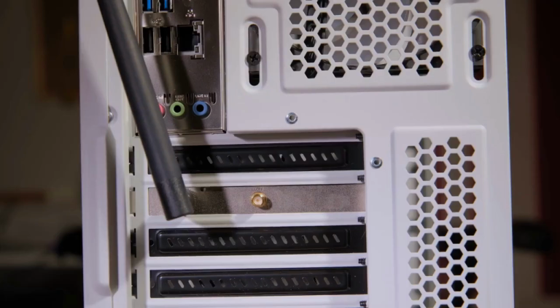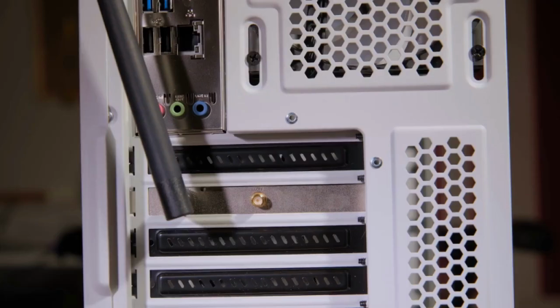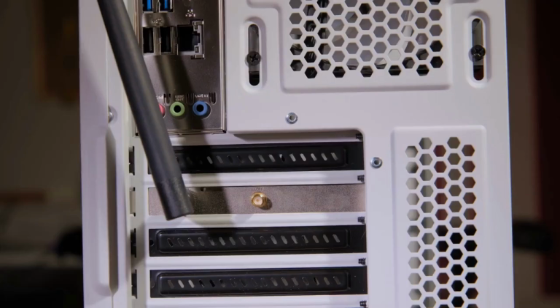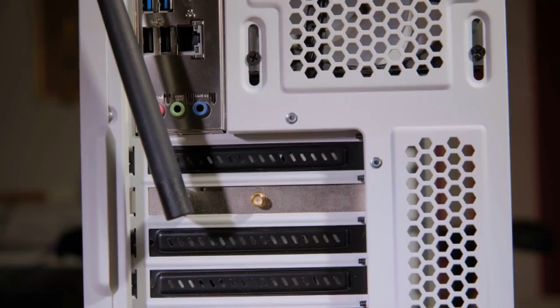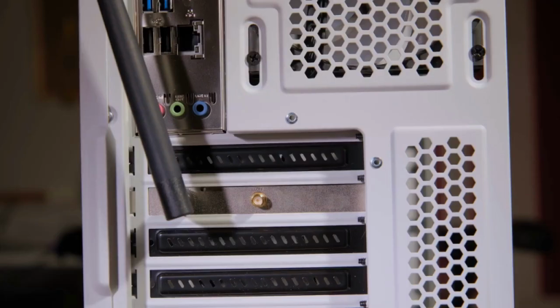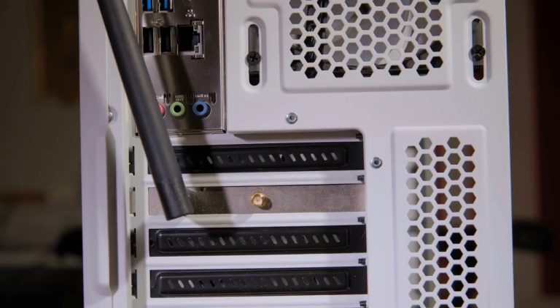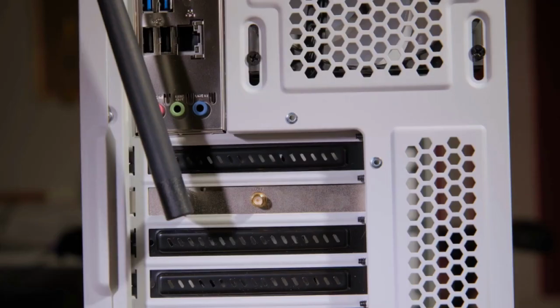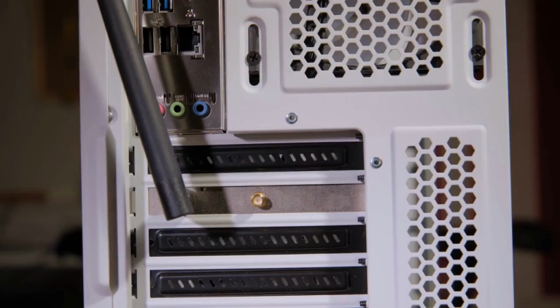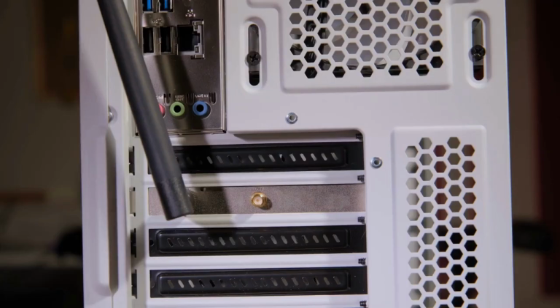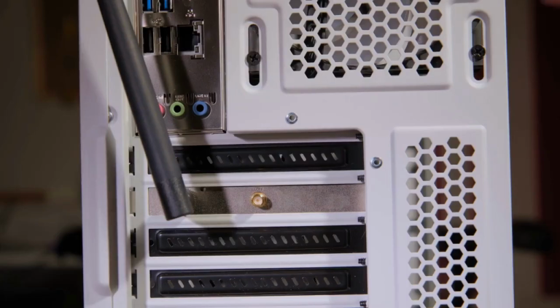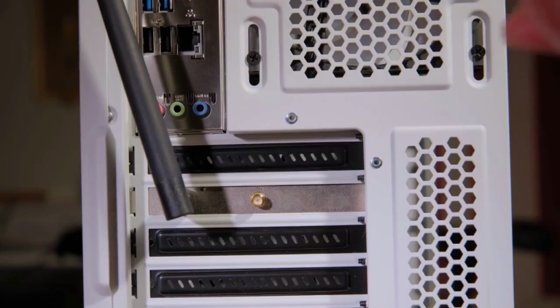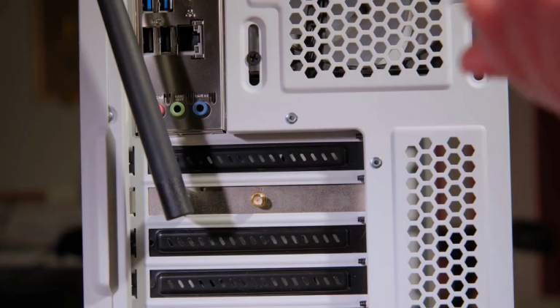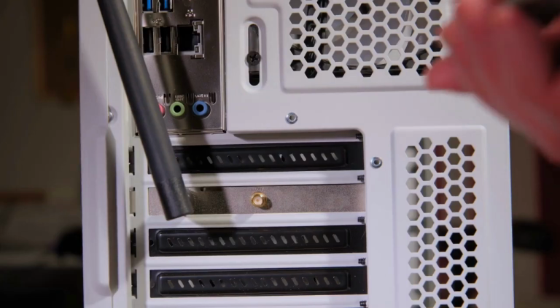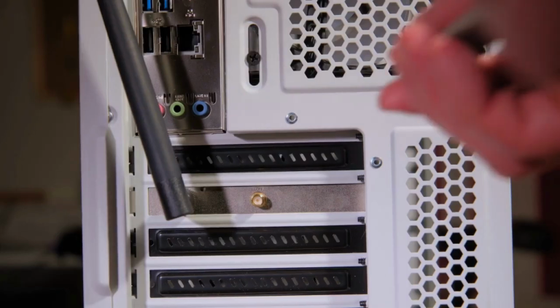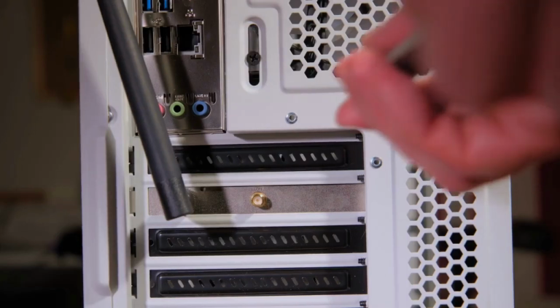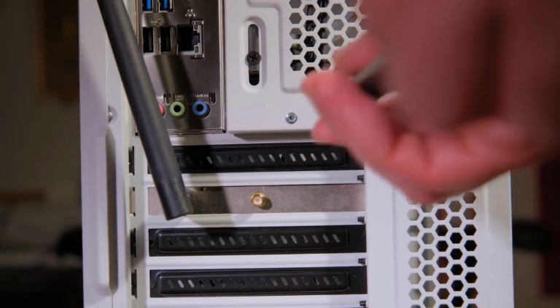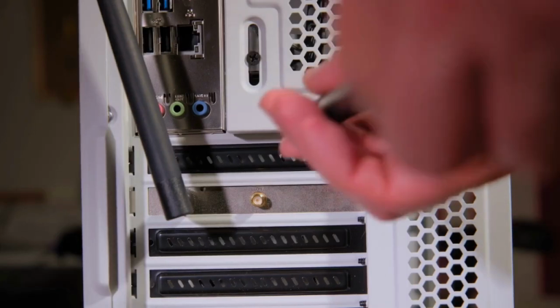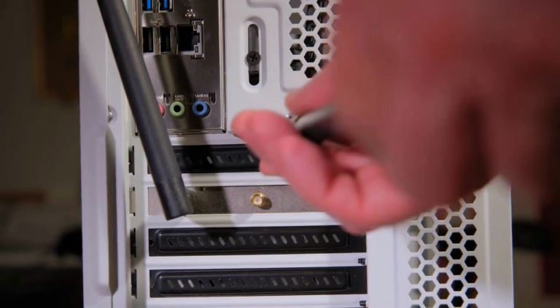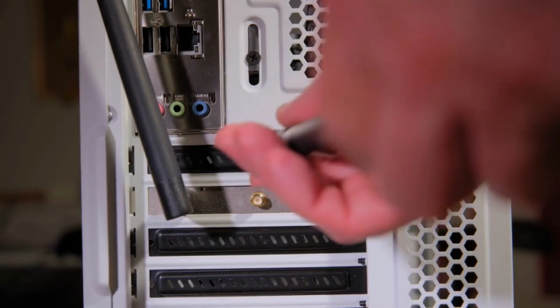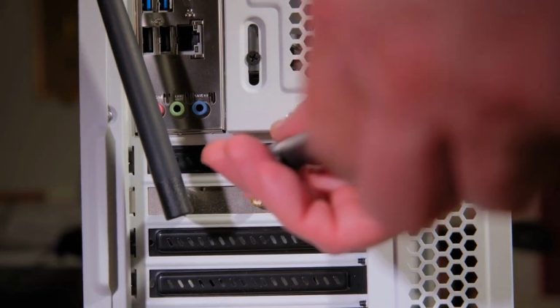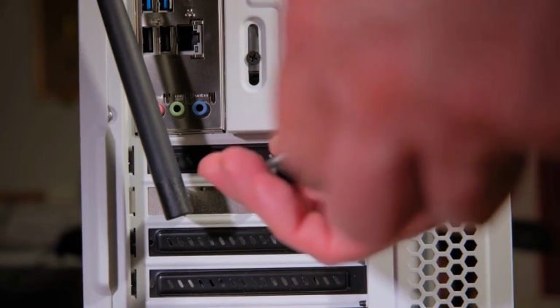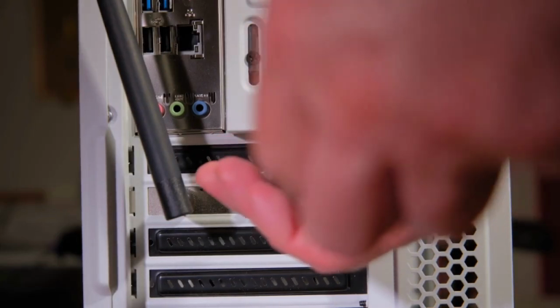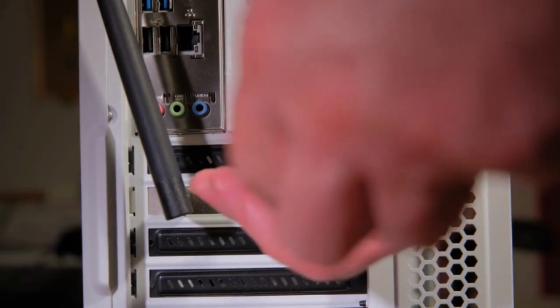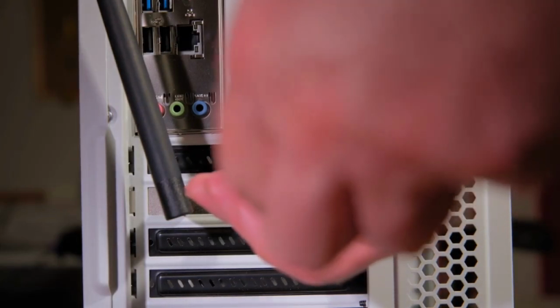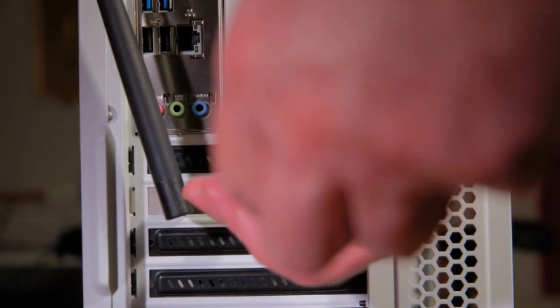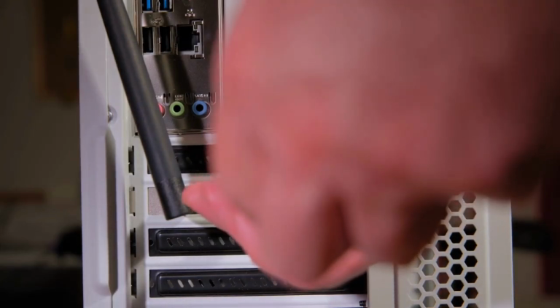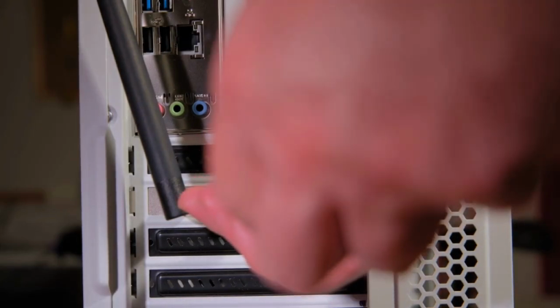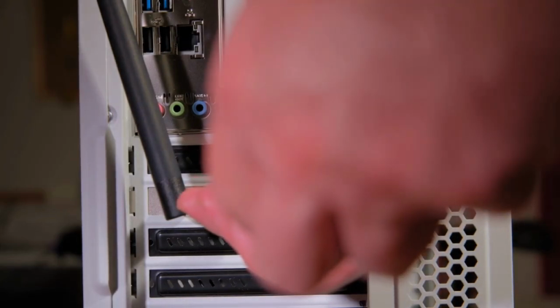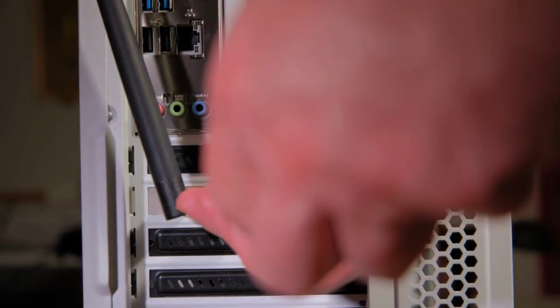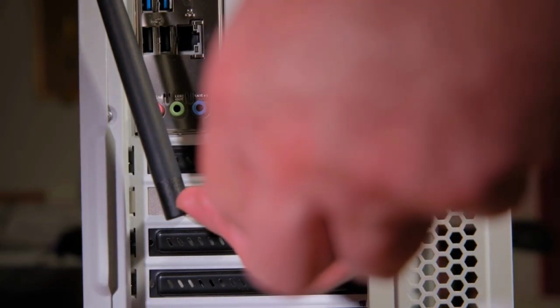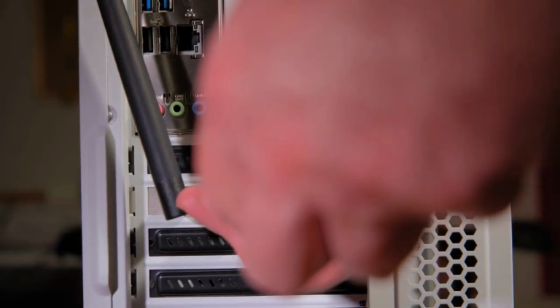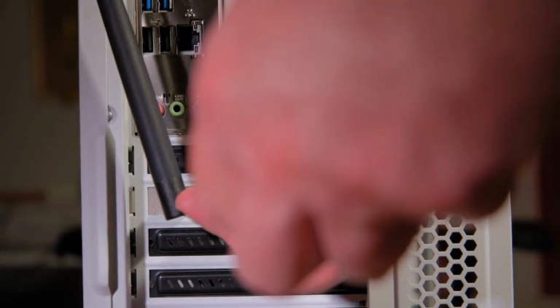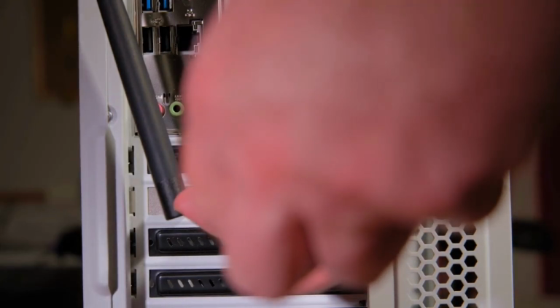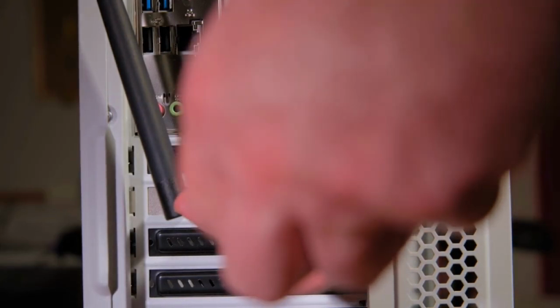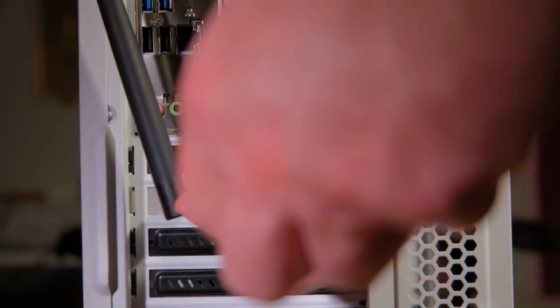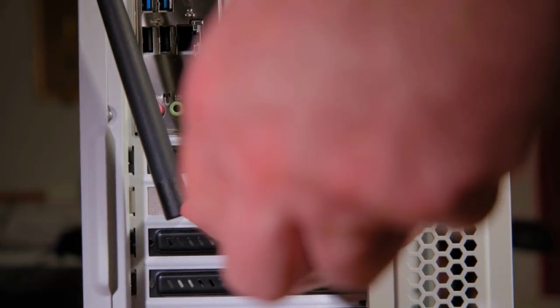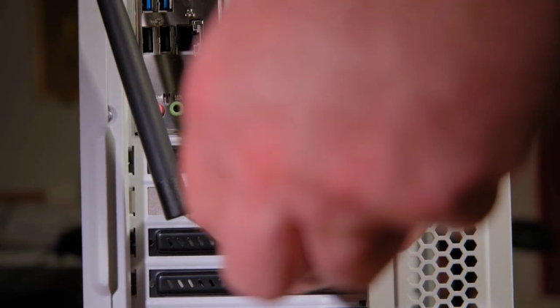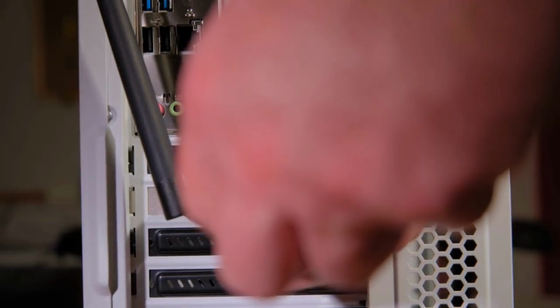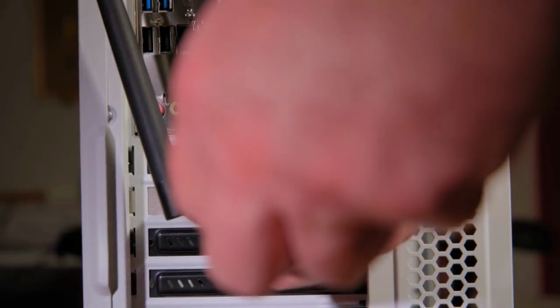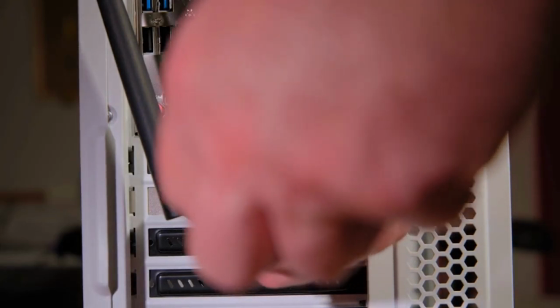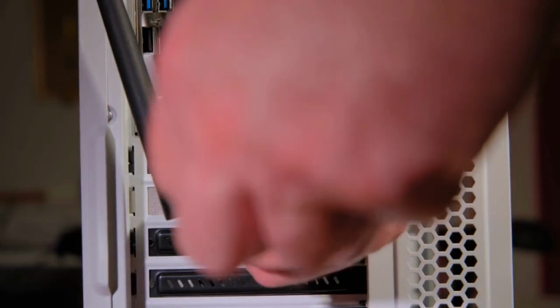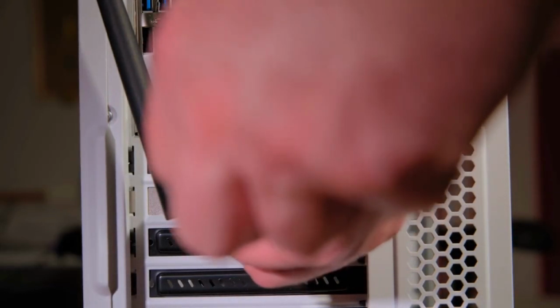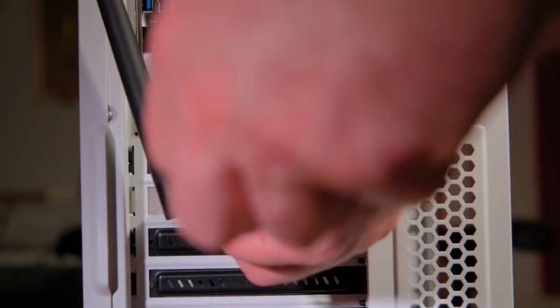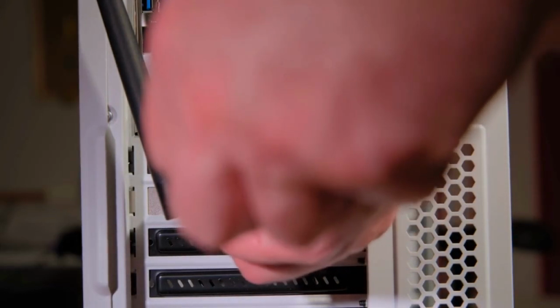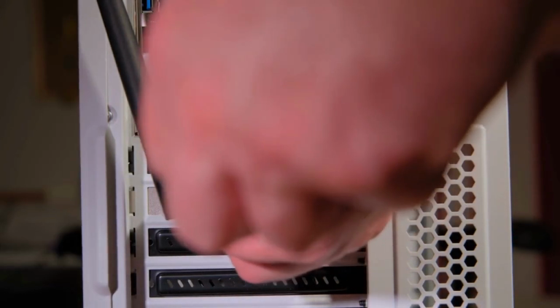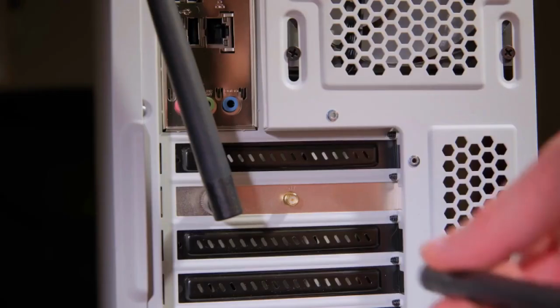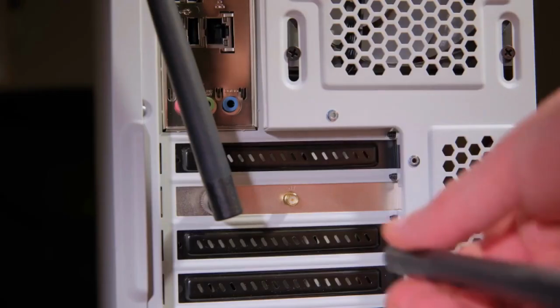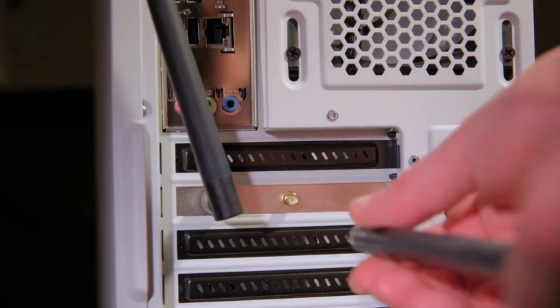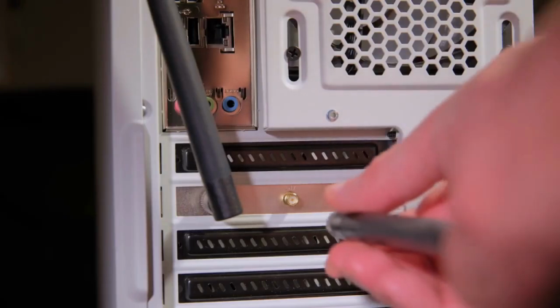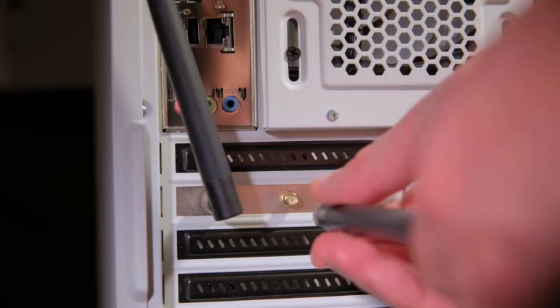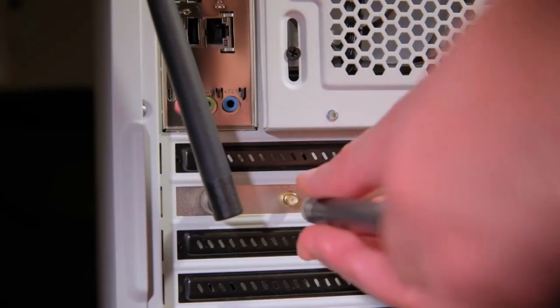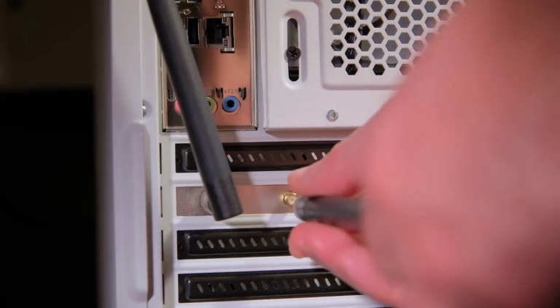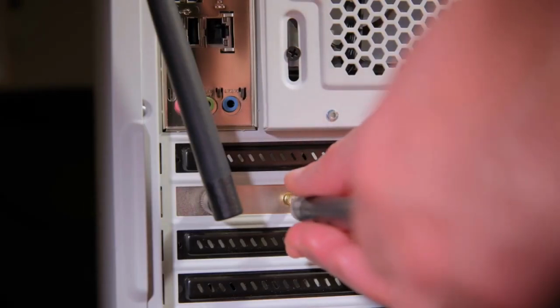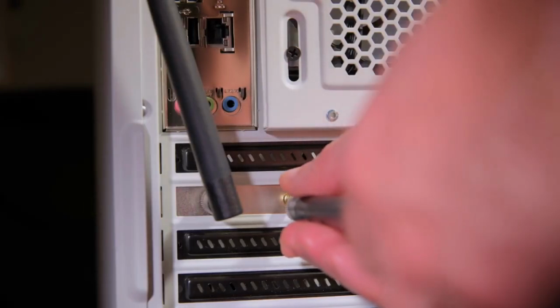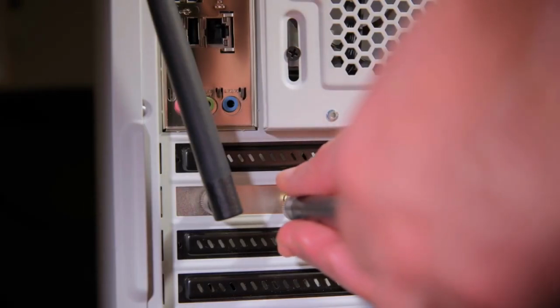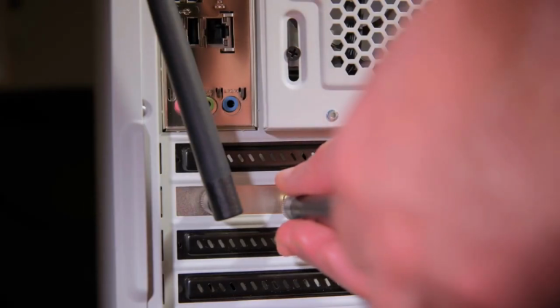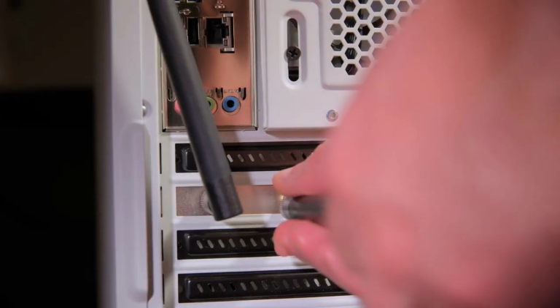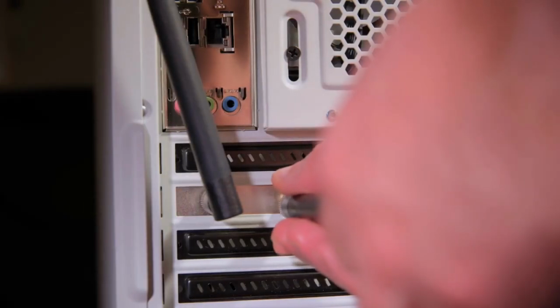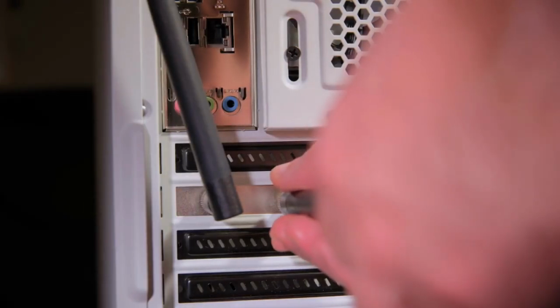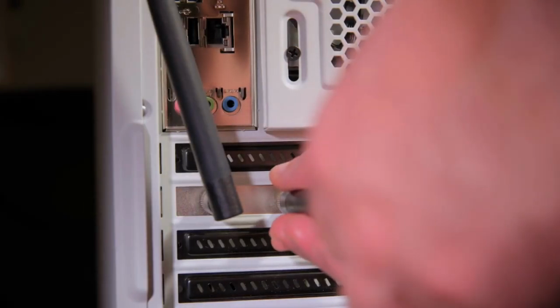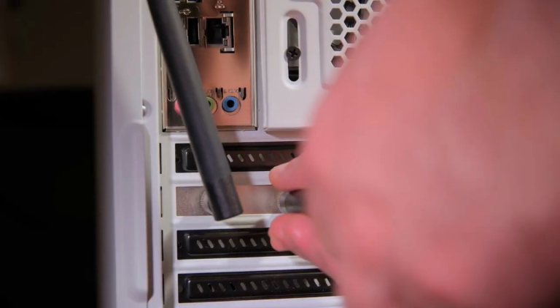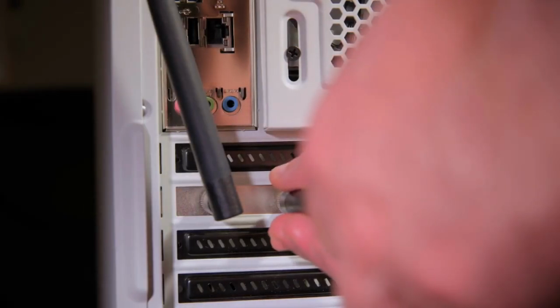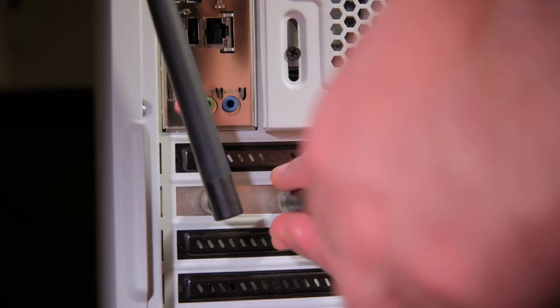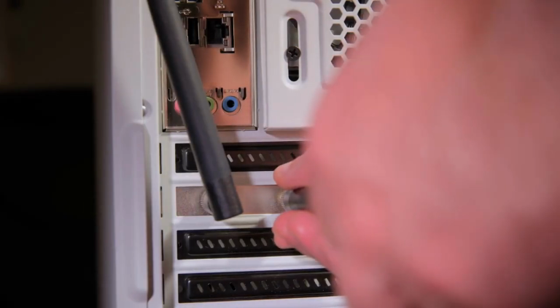First, ensure both your Ring device and Samsung TV are connected to the same Wi-Fi network. This is crucial for them to communicate properly.